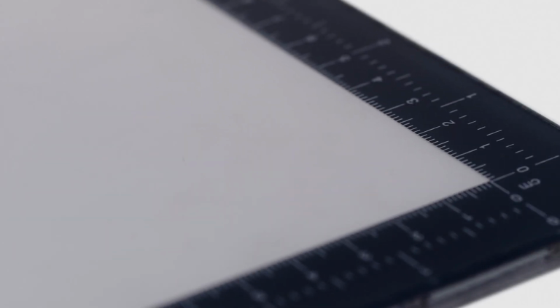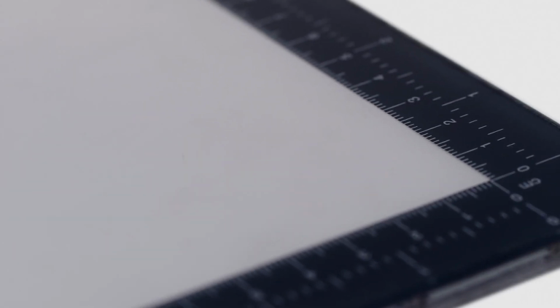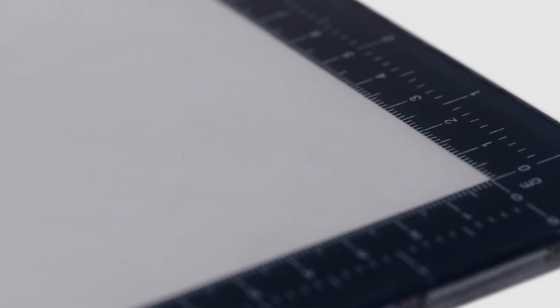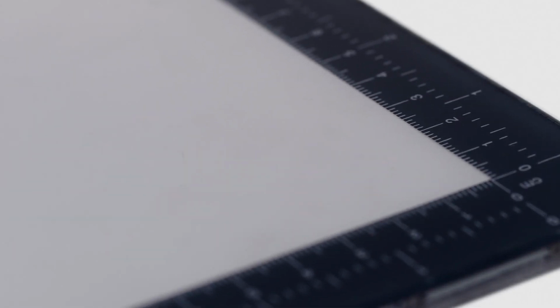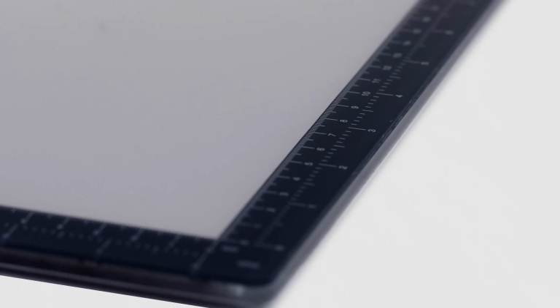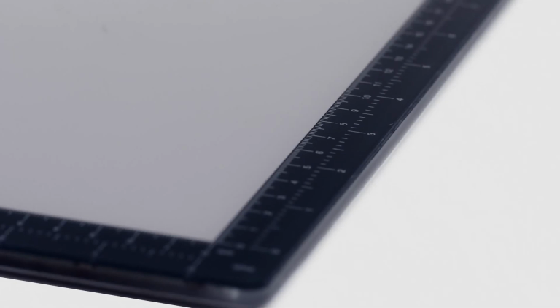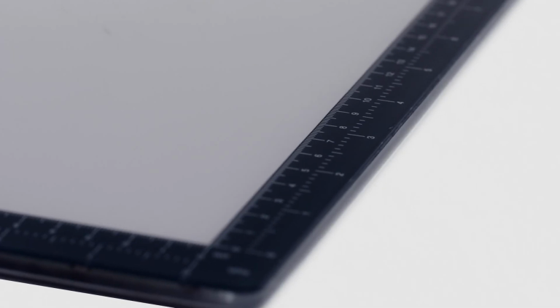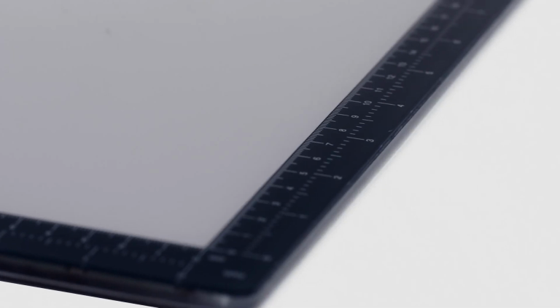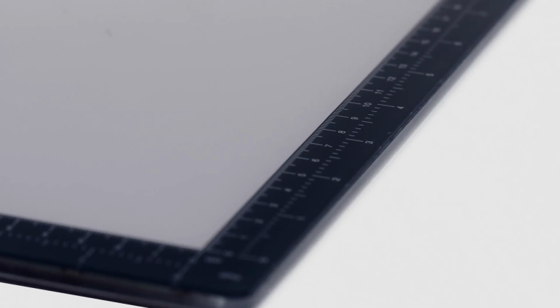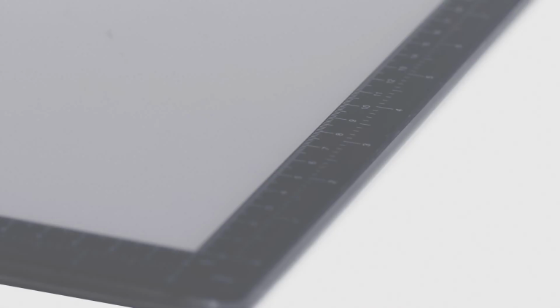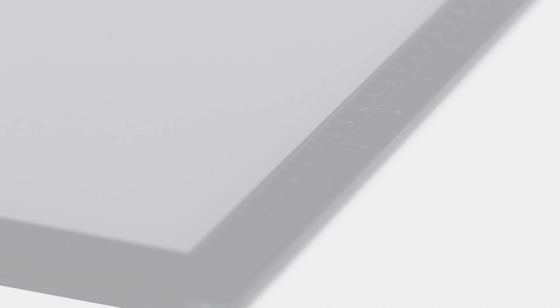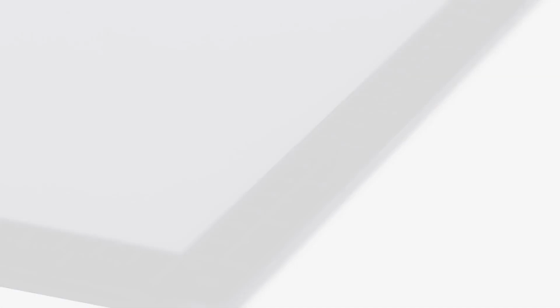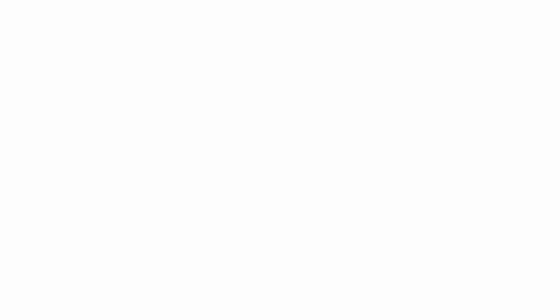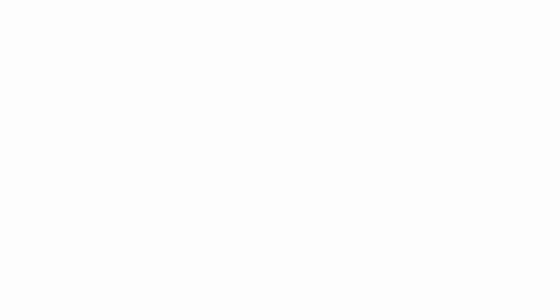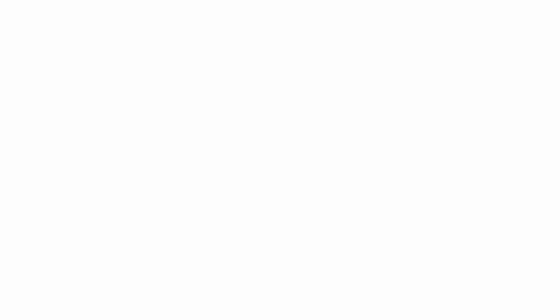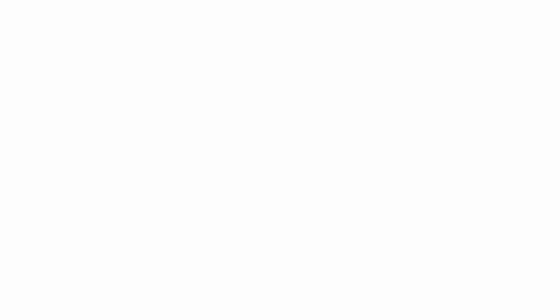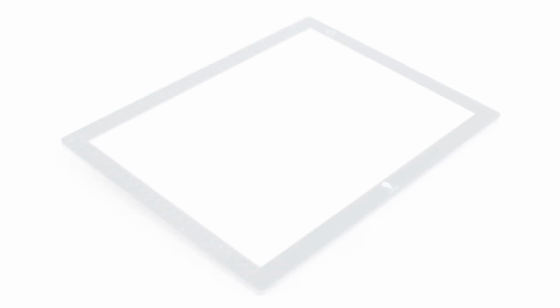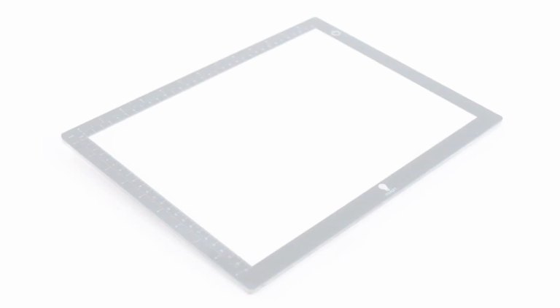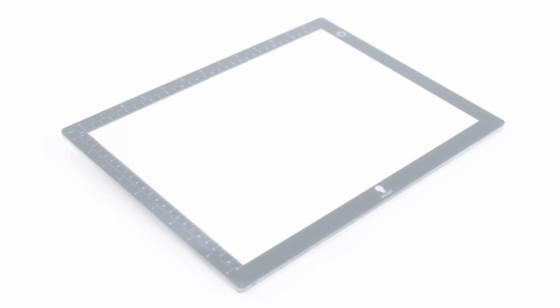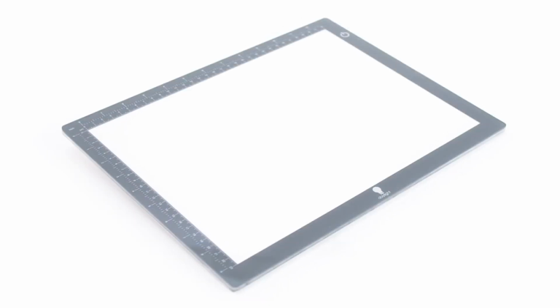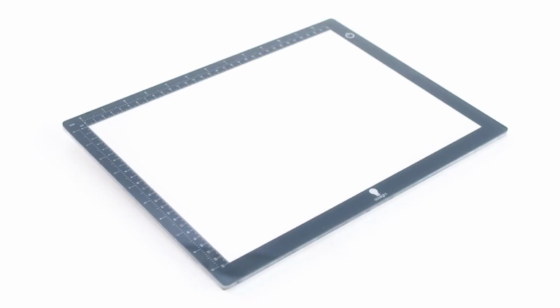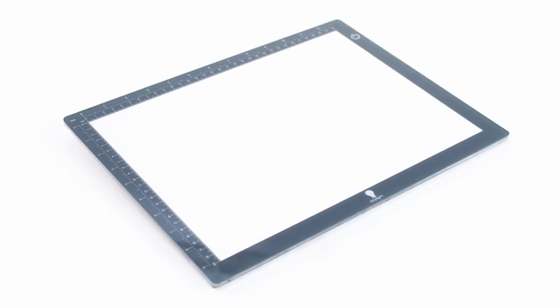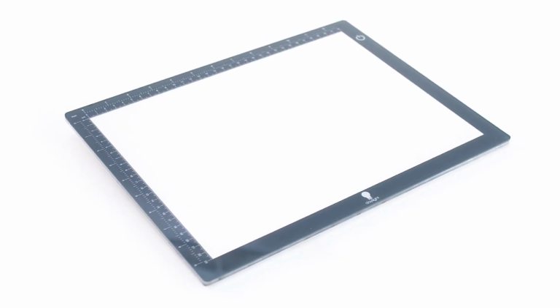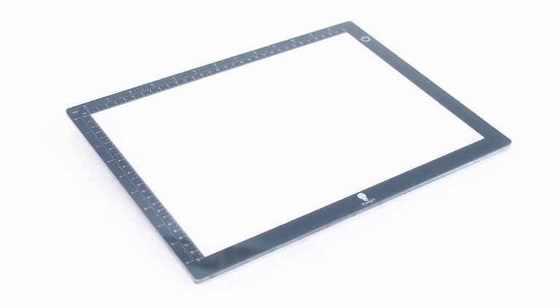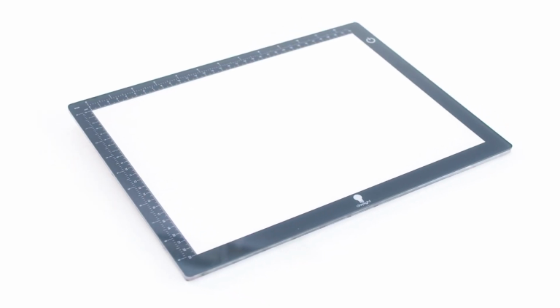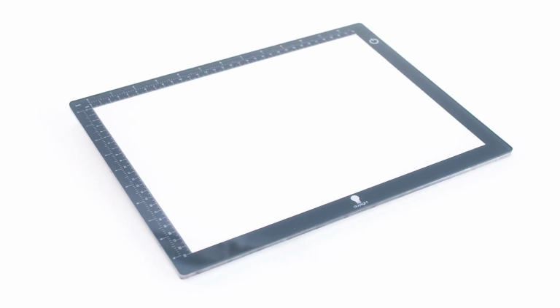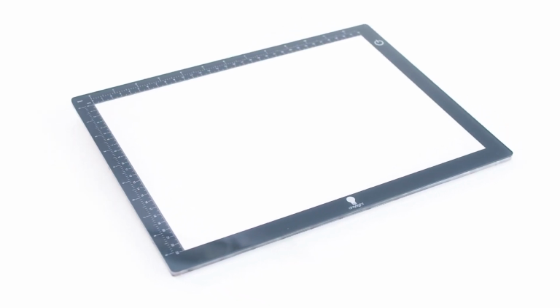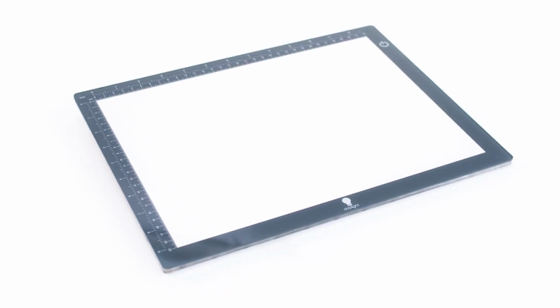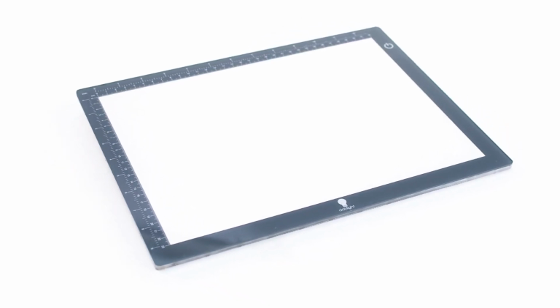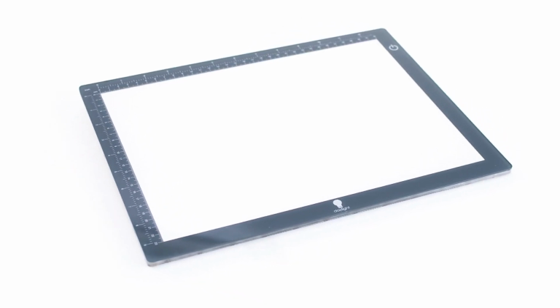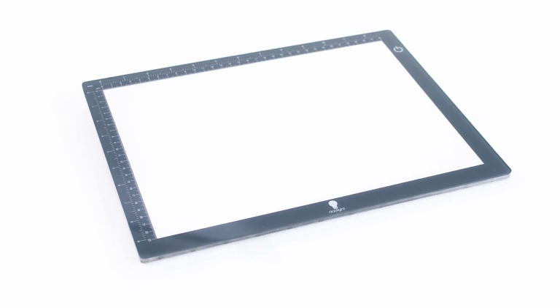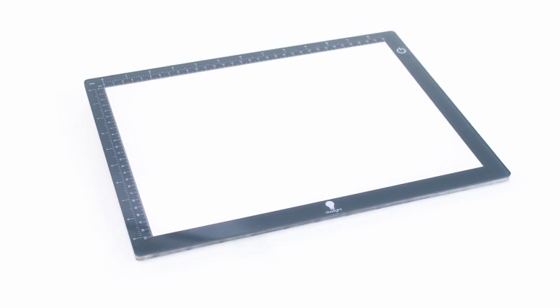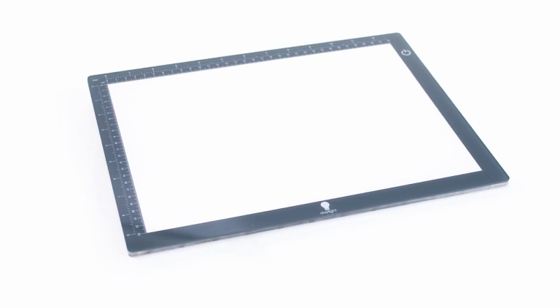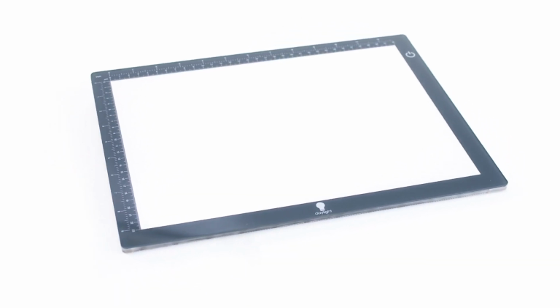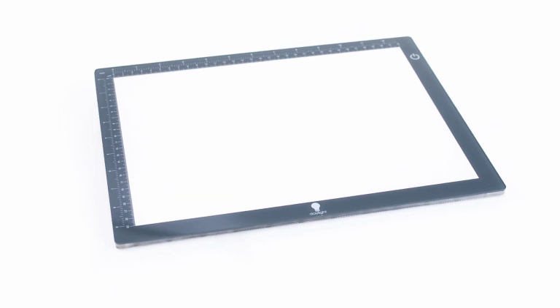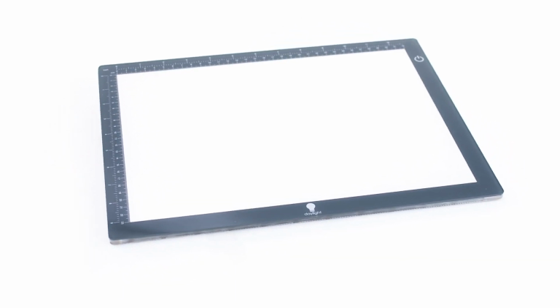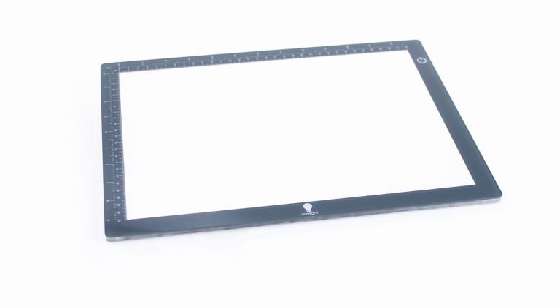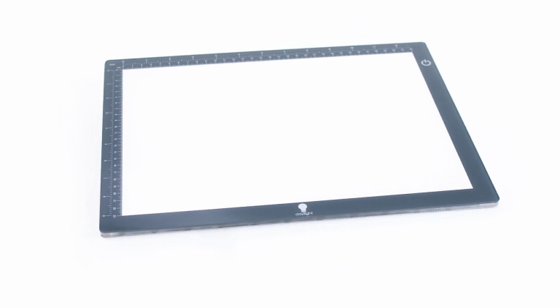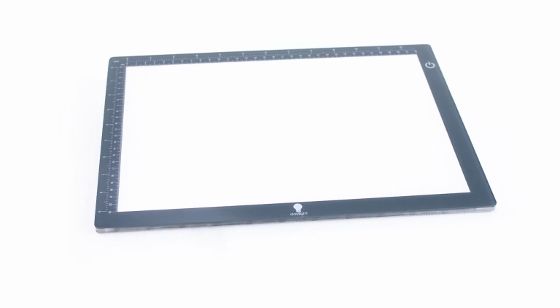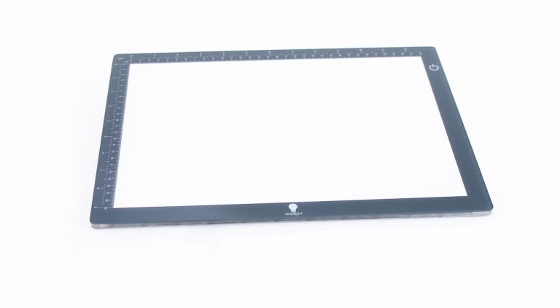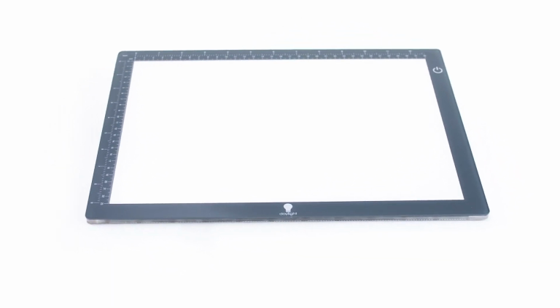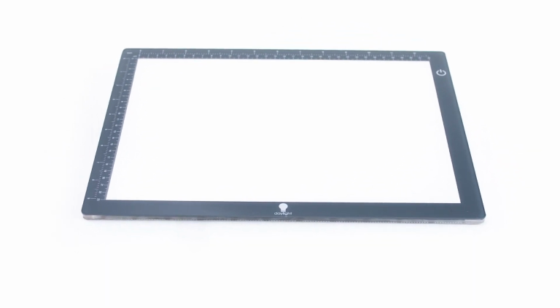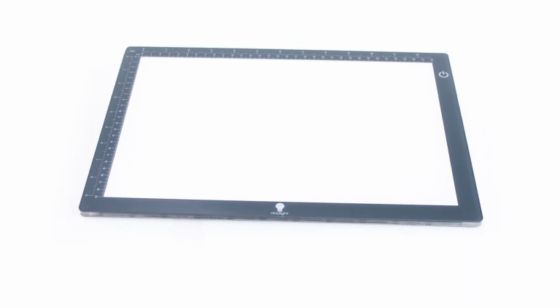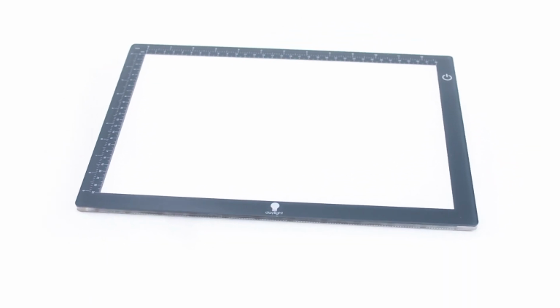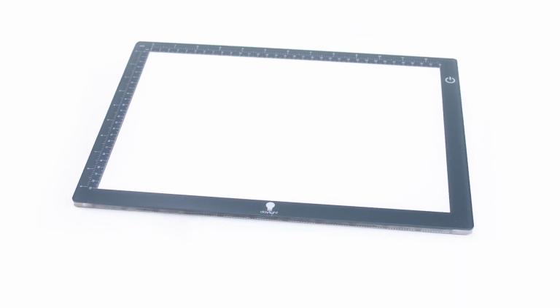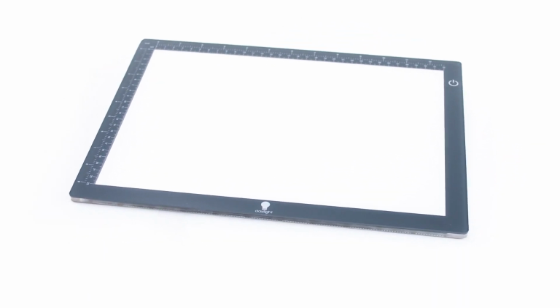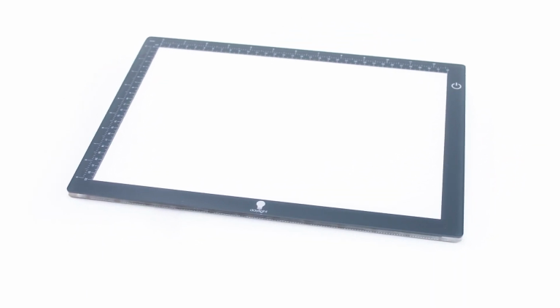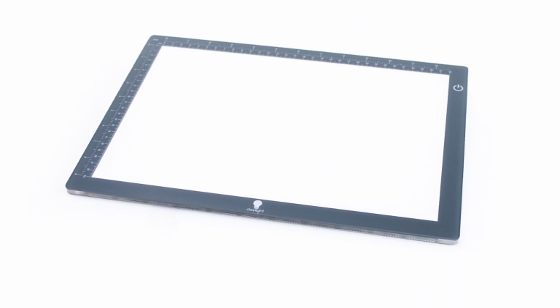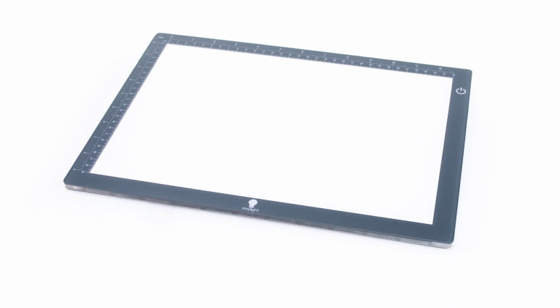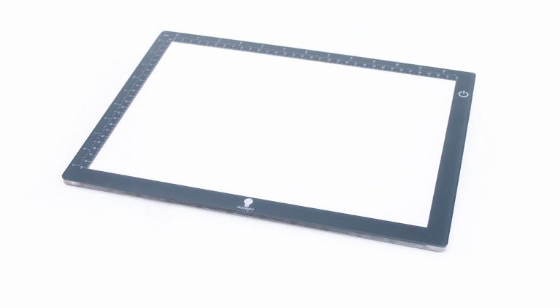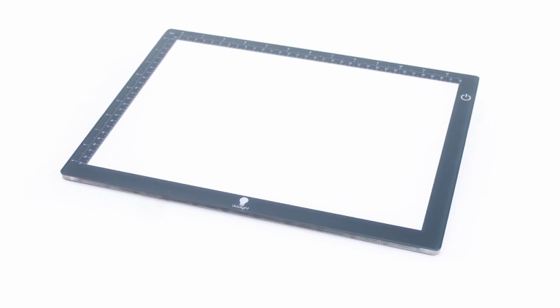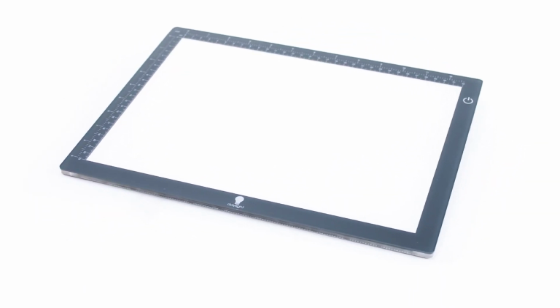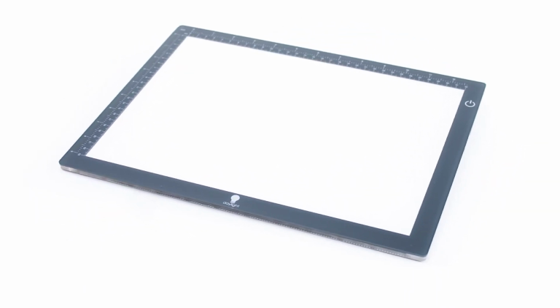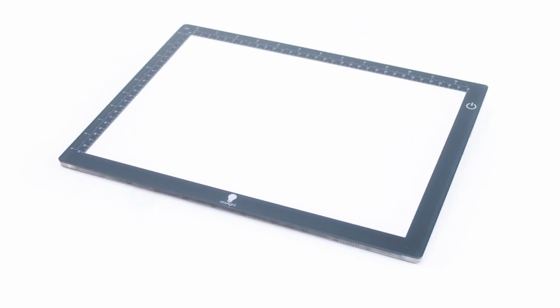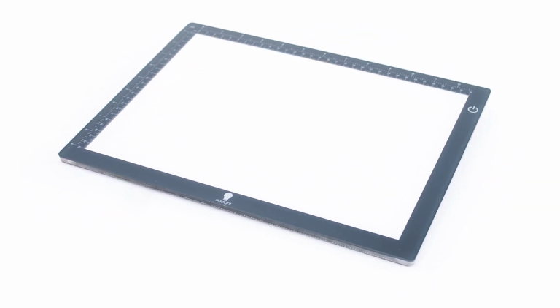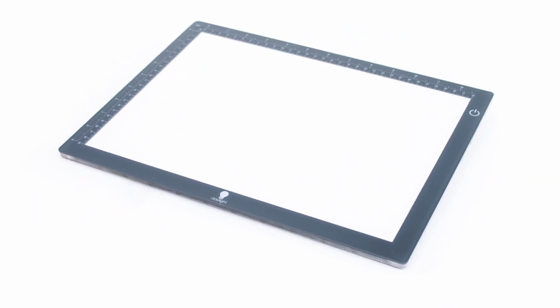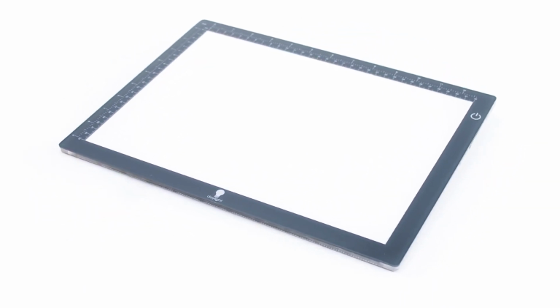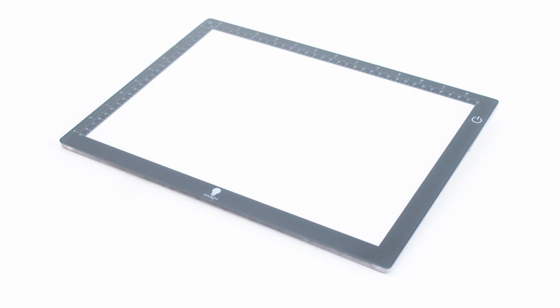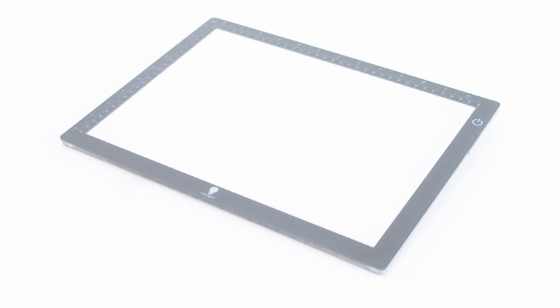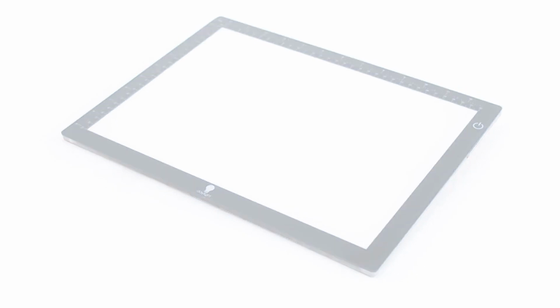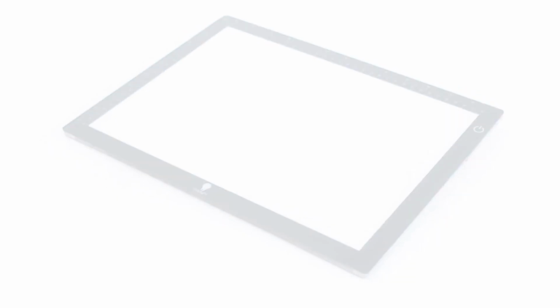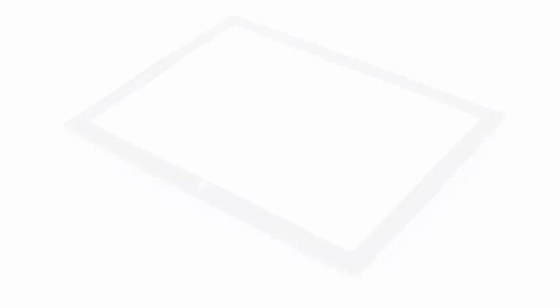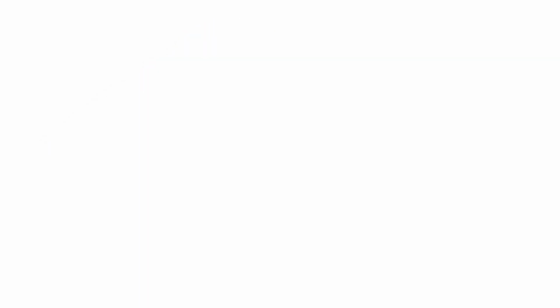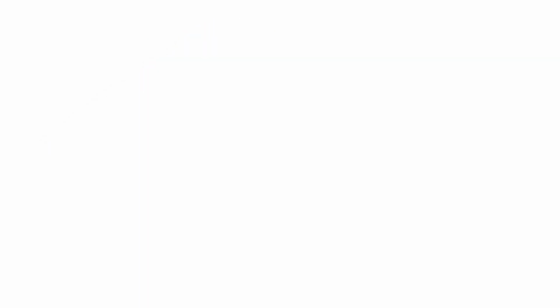Both sizes feature a handy printed ruler guide. Very popular for artwork, paper craft, quilting, and many other uses.